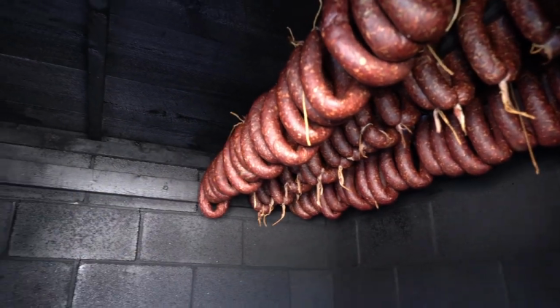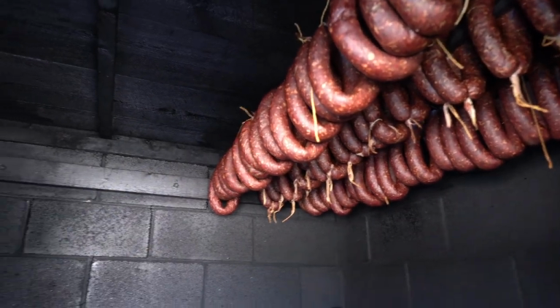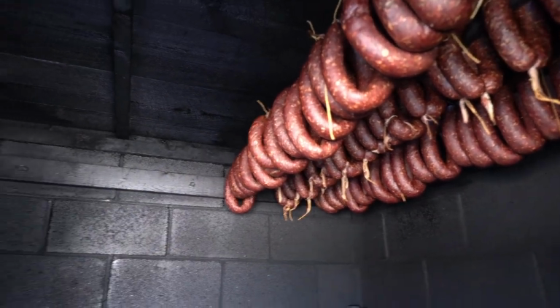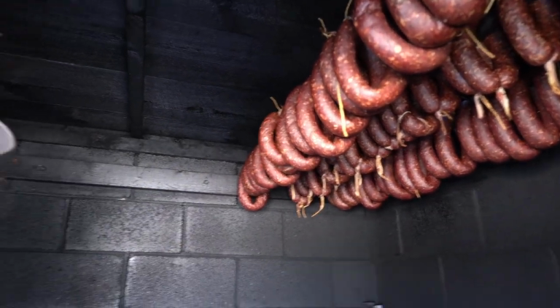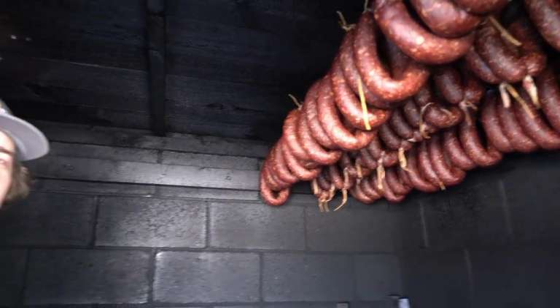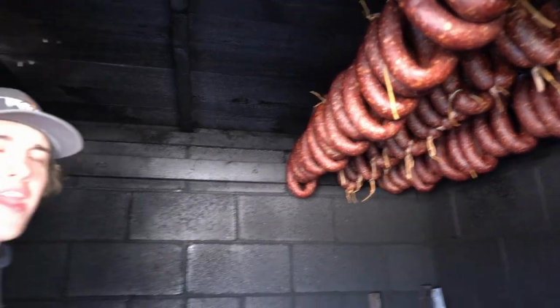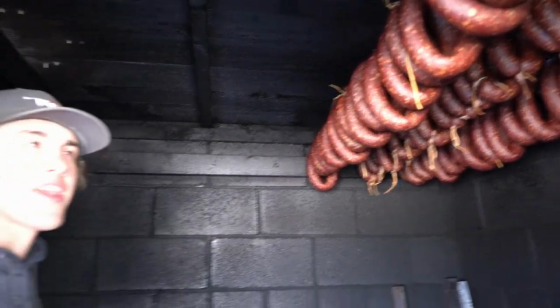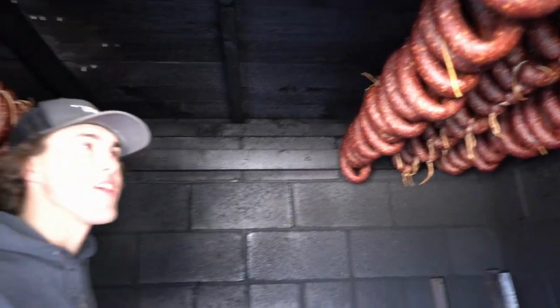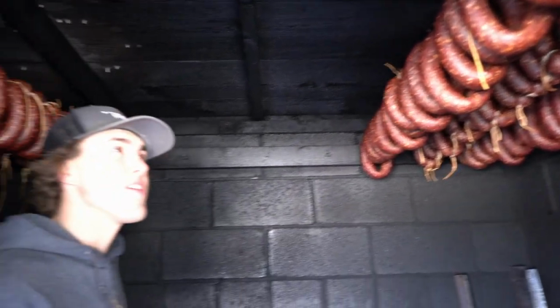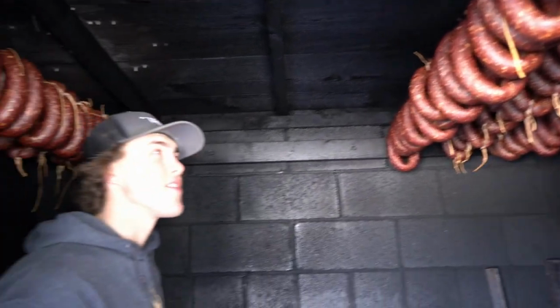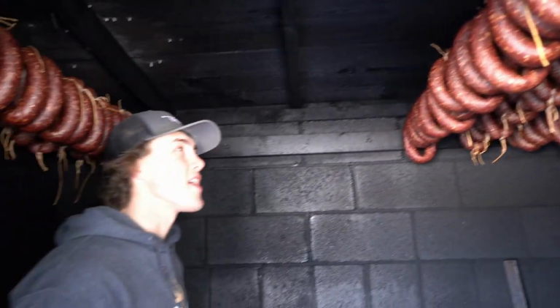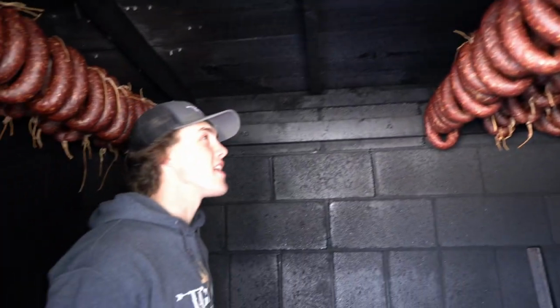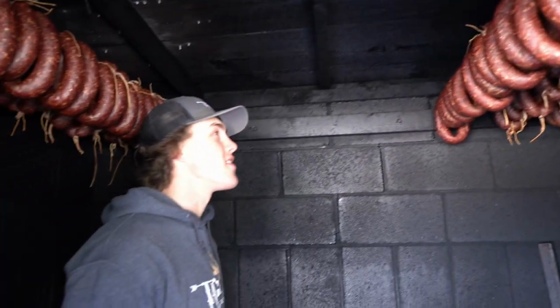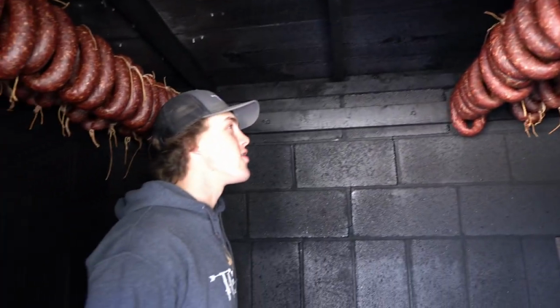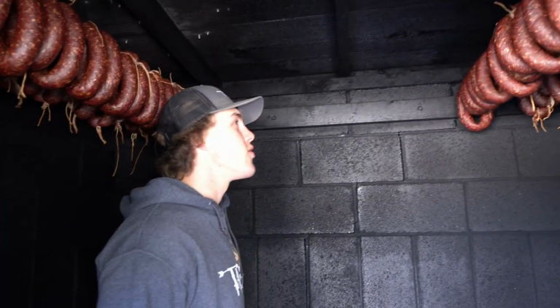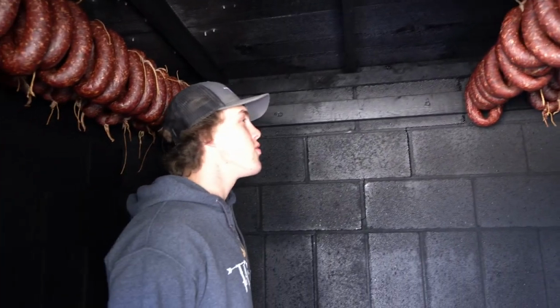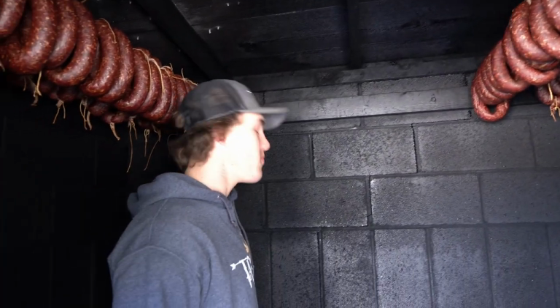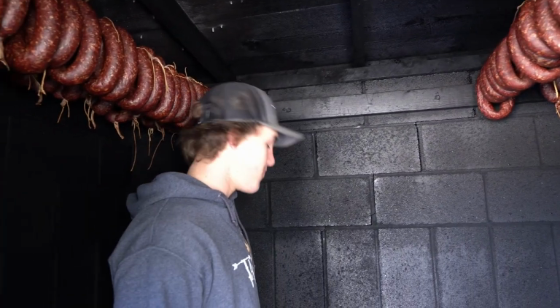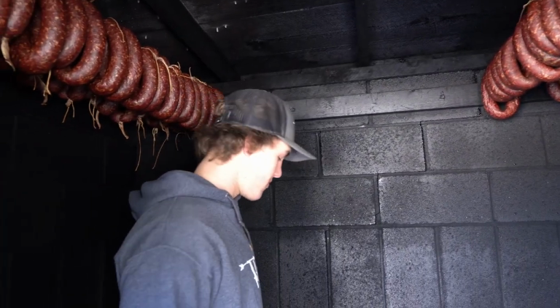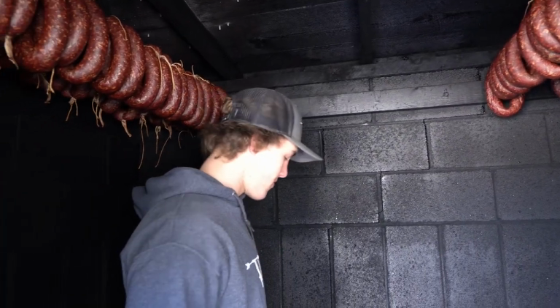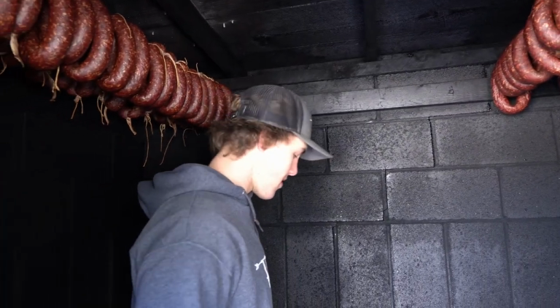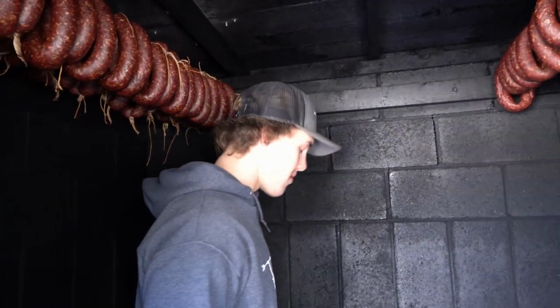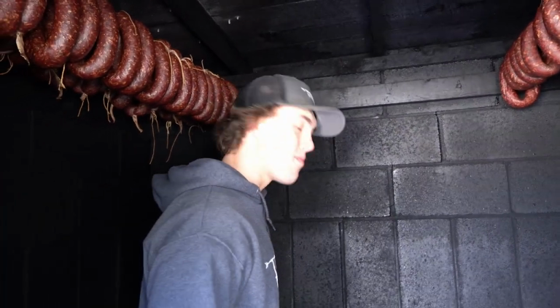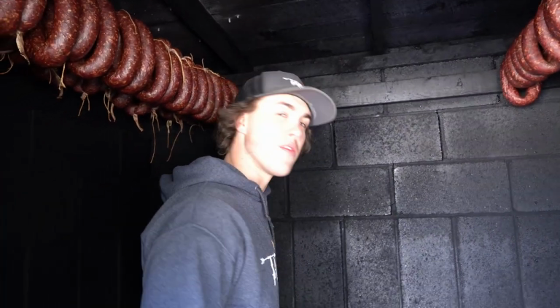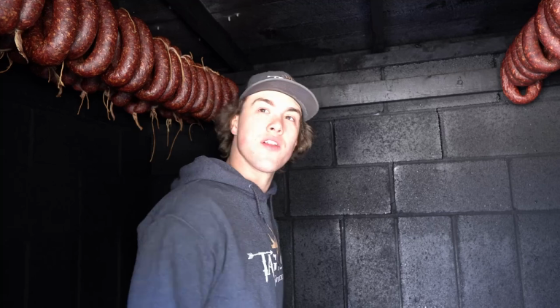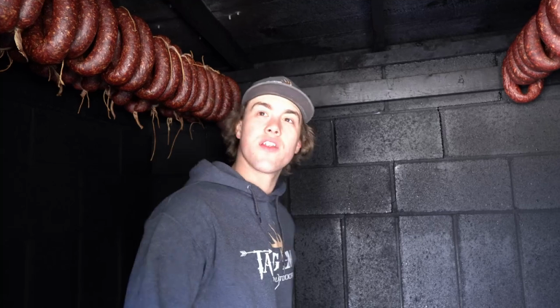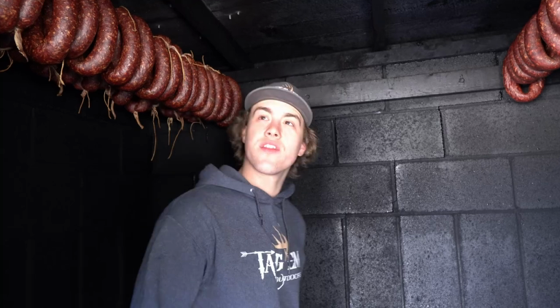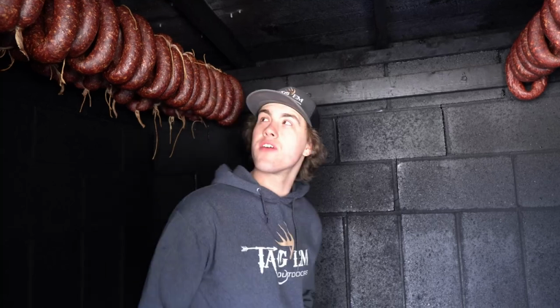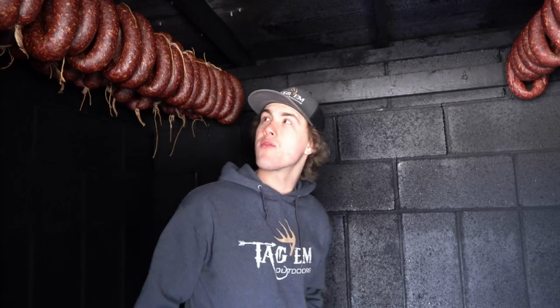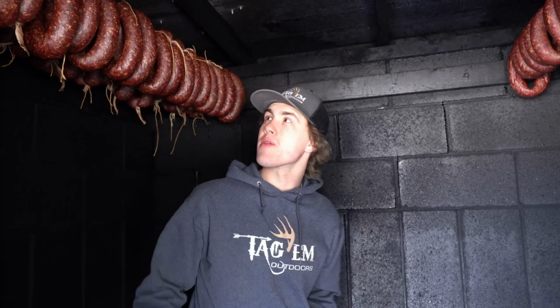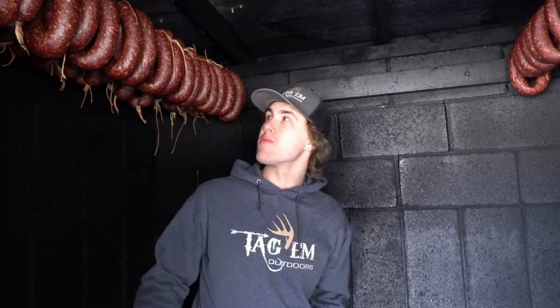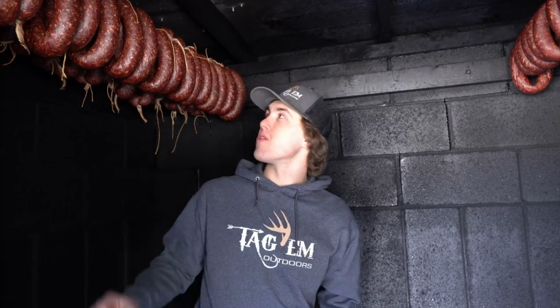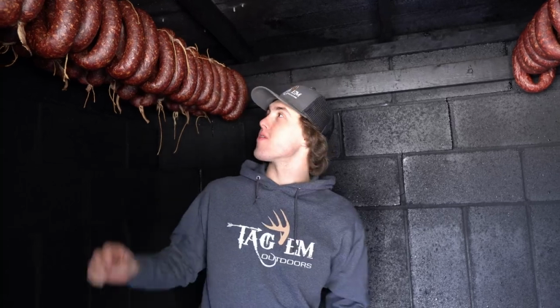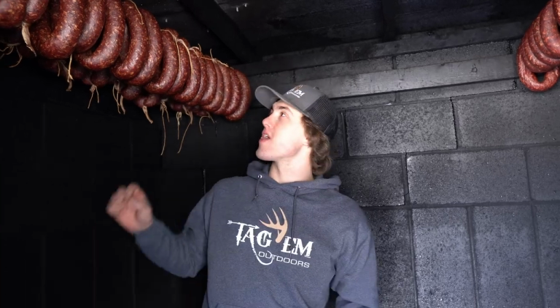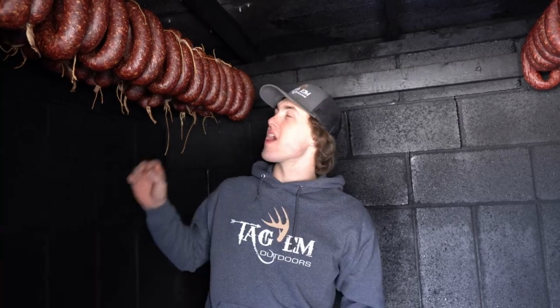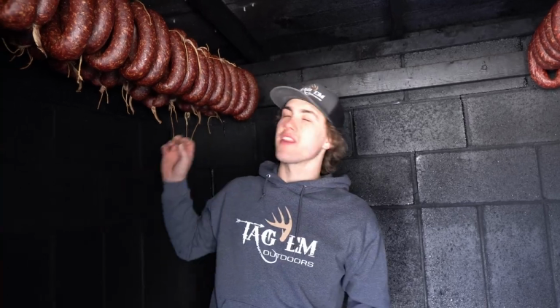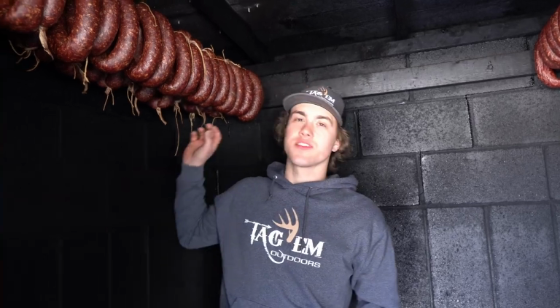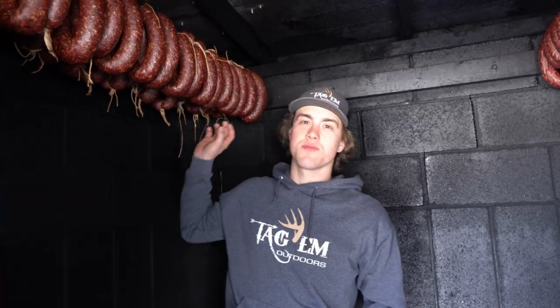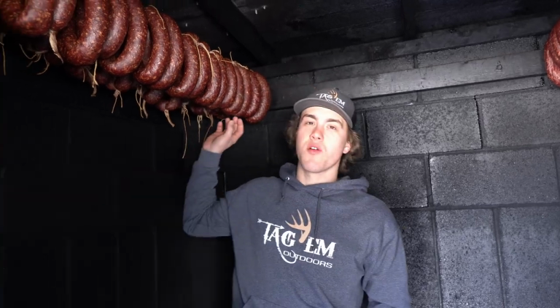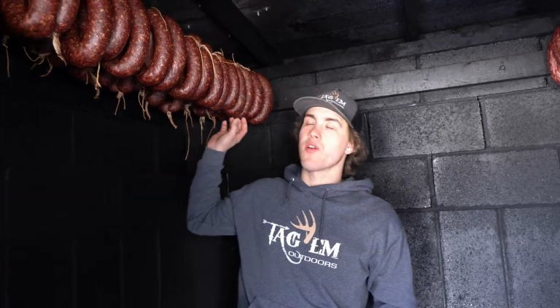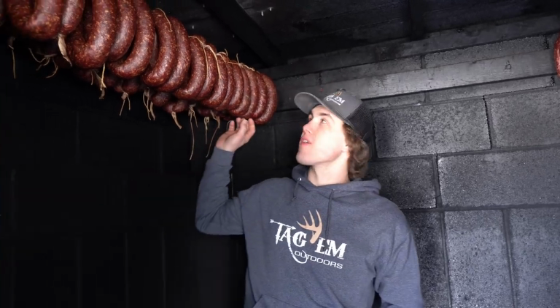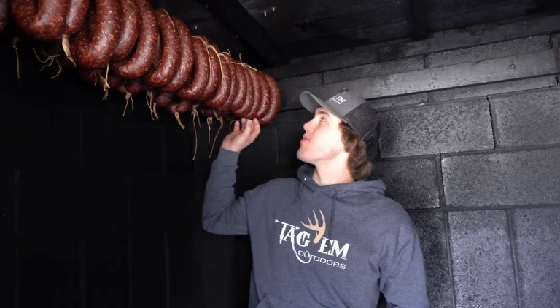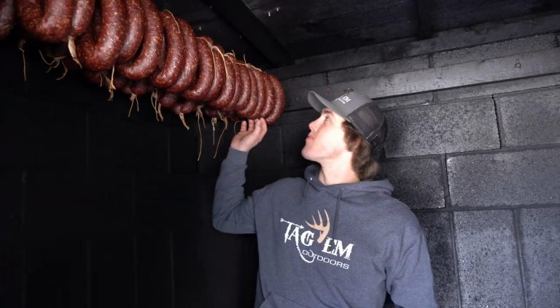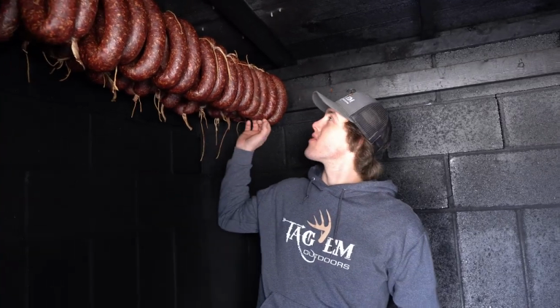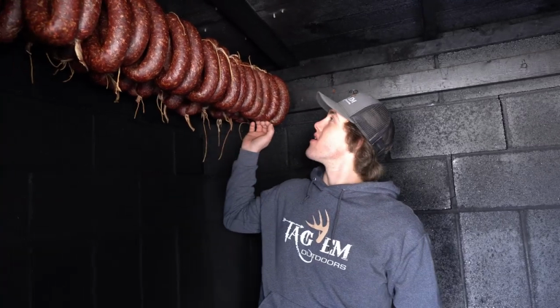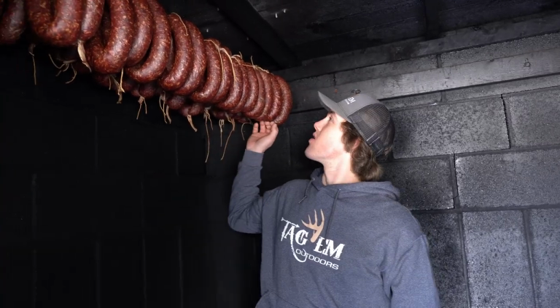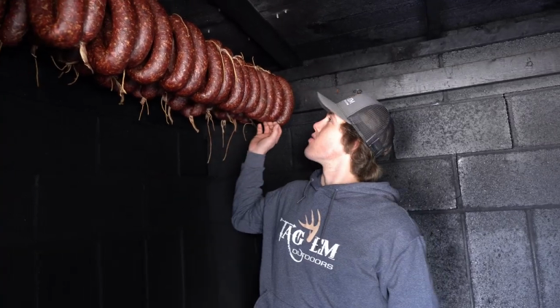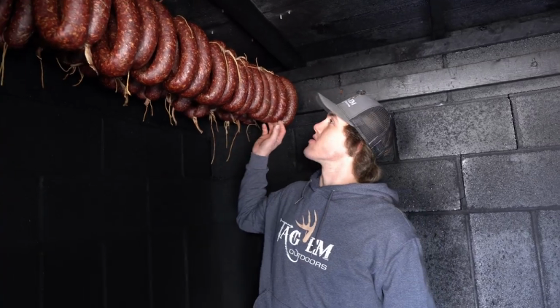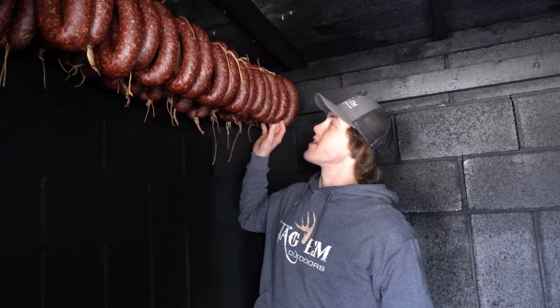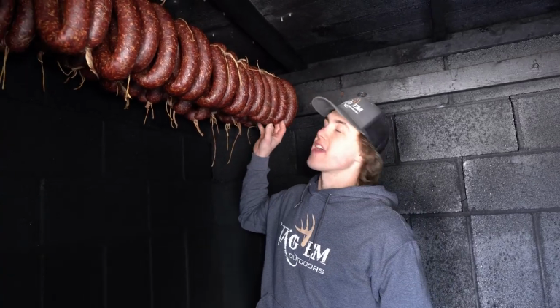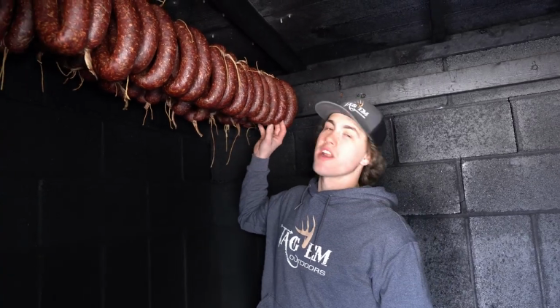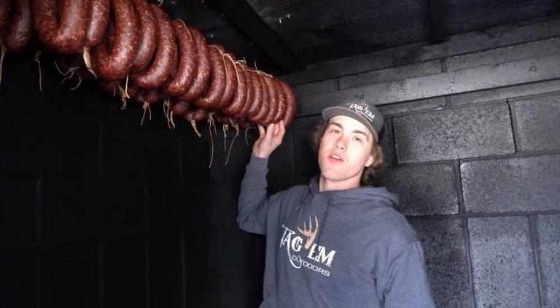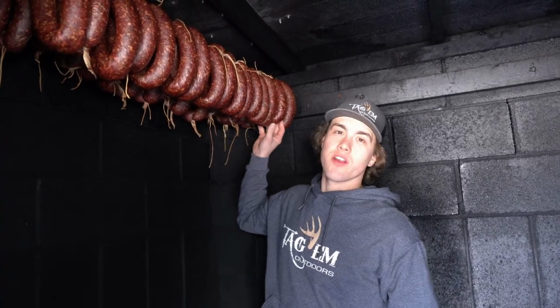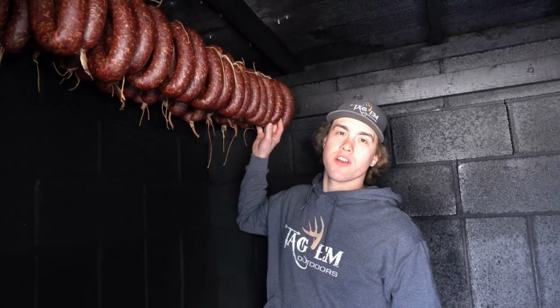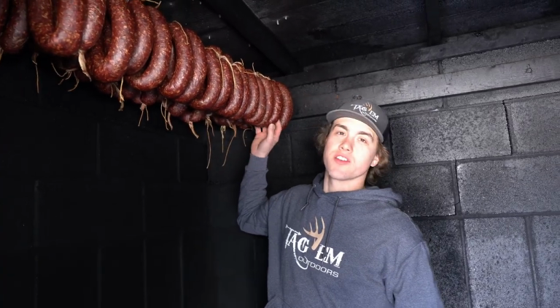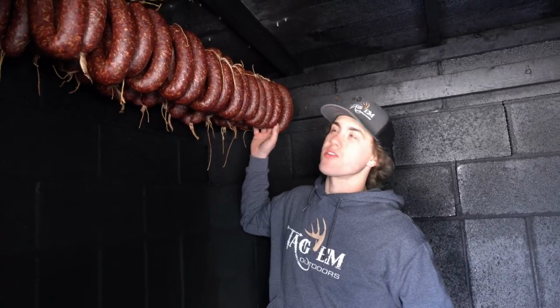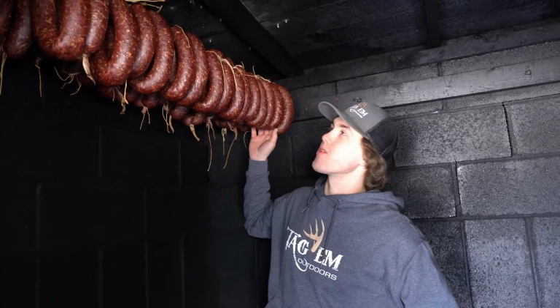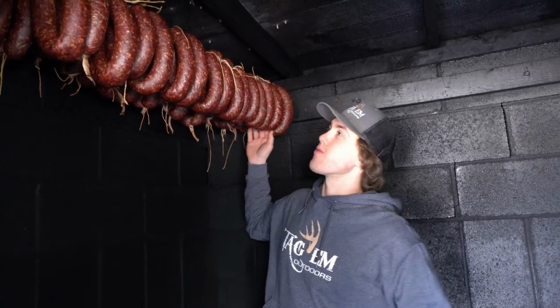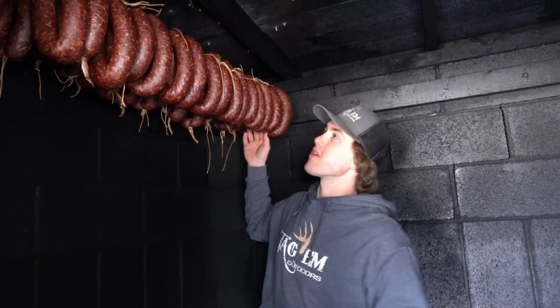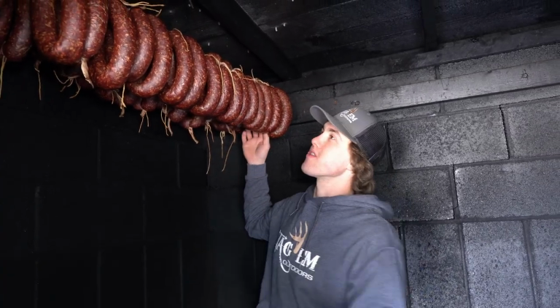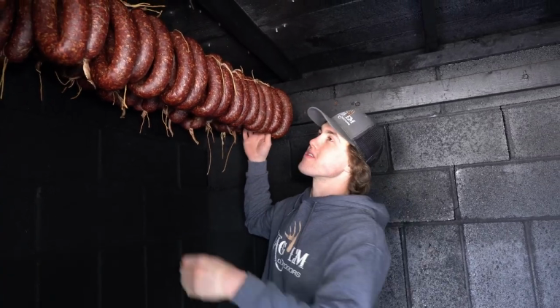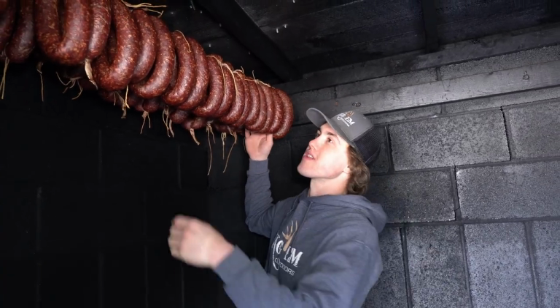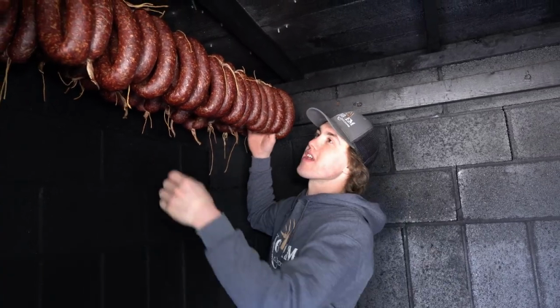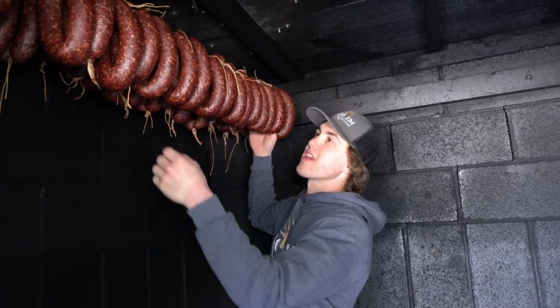We're back — day two — pulling the ring bologna out of the smoker. We'll take it out here and show you what it looks like.